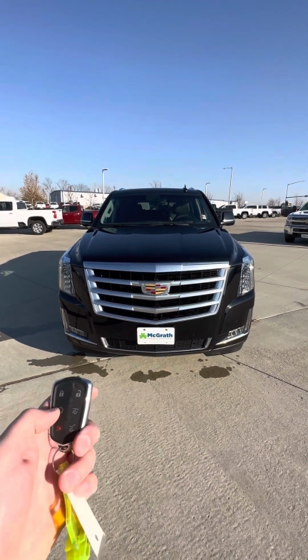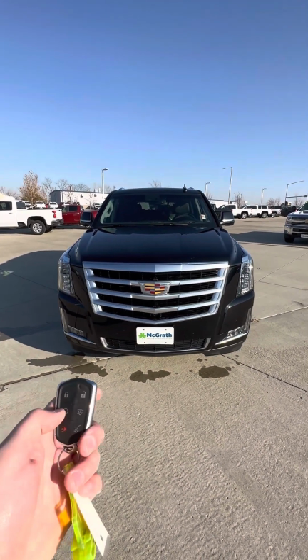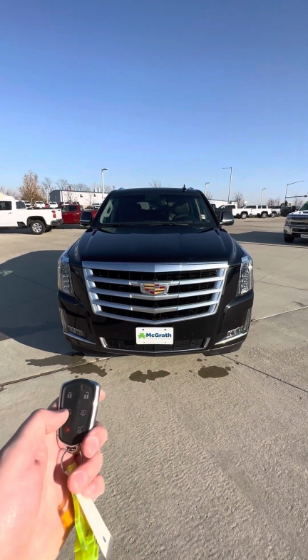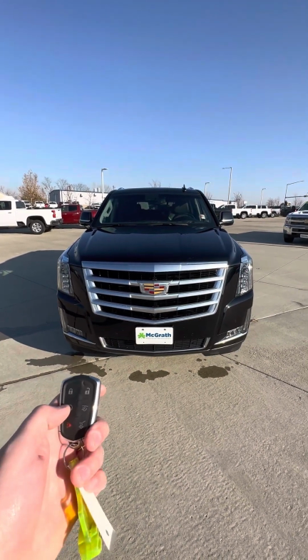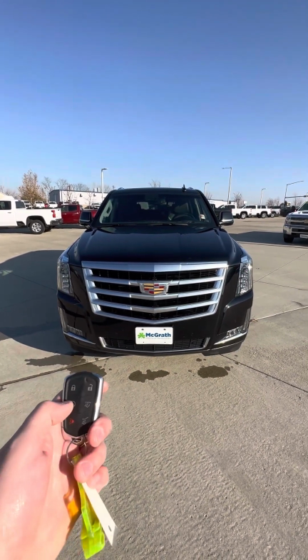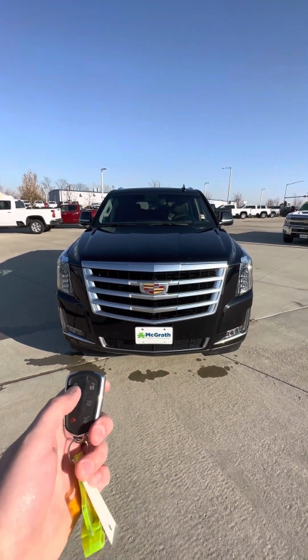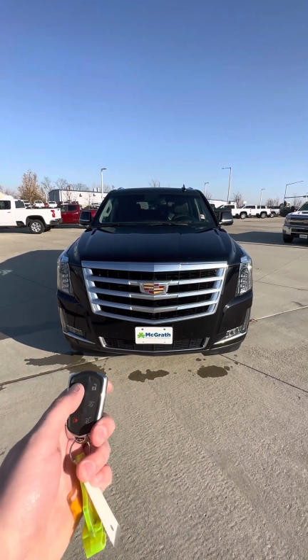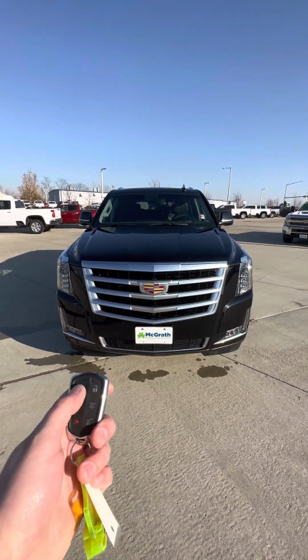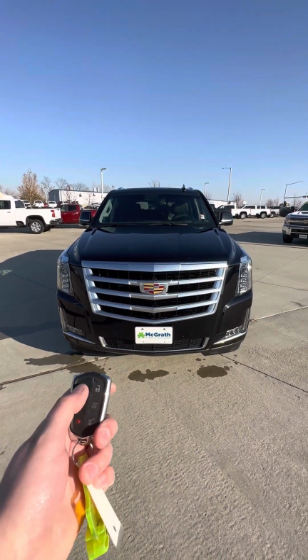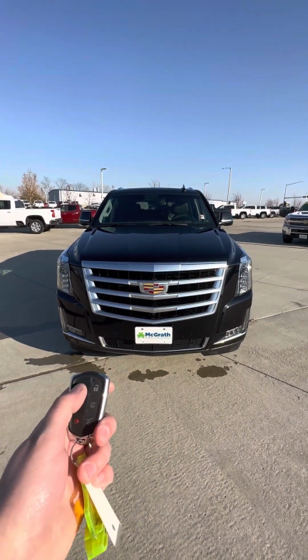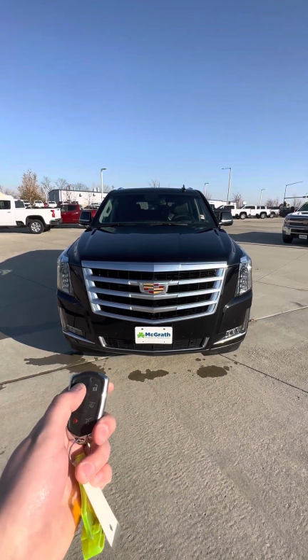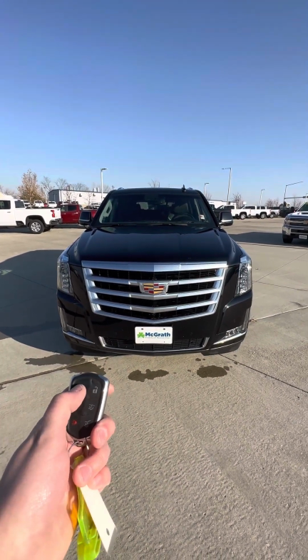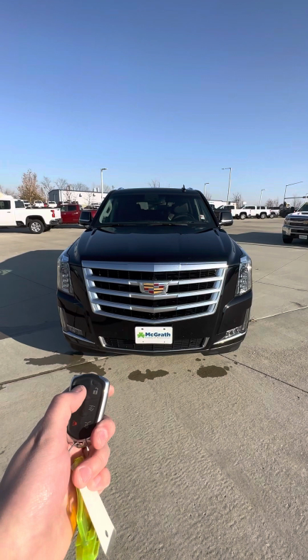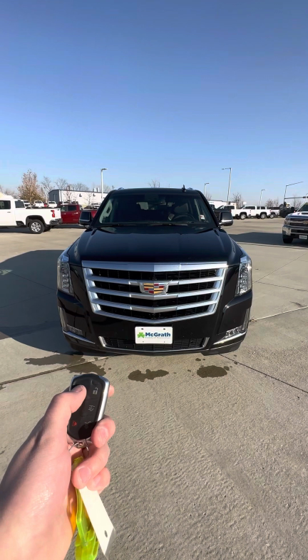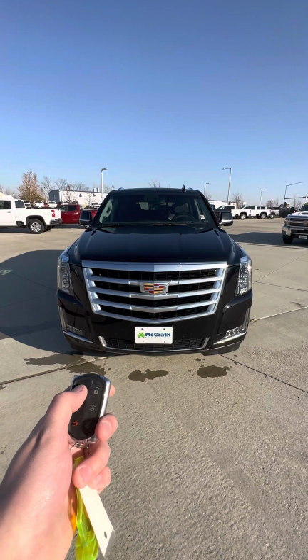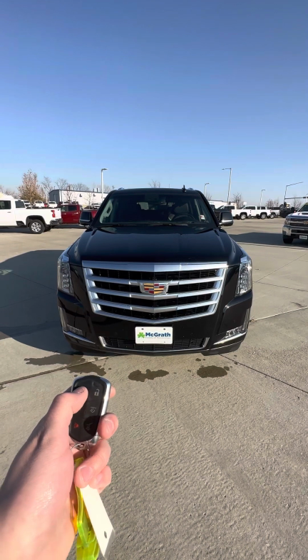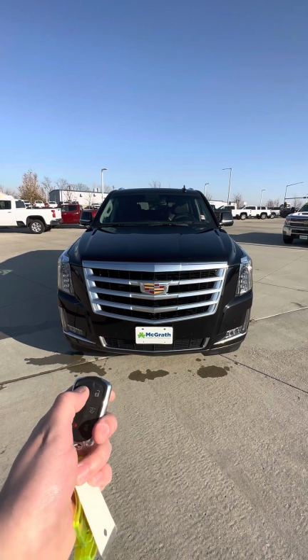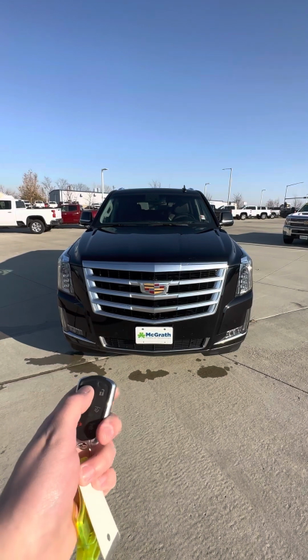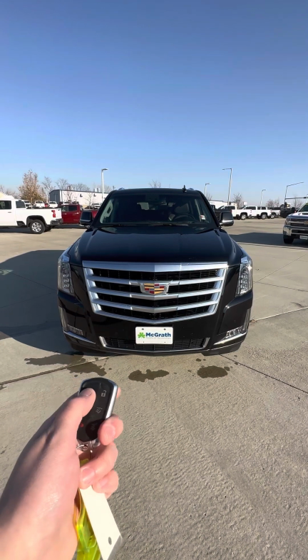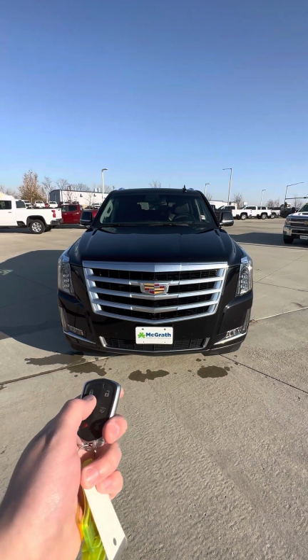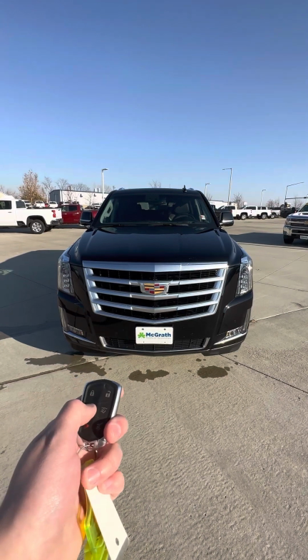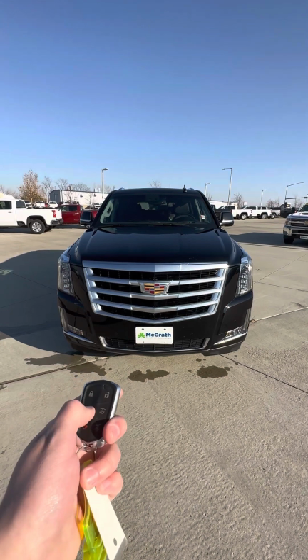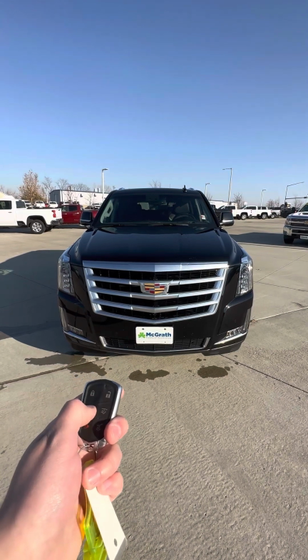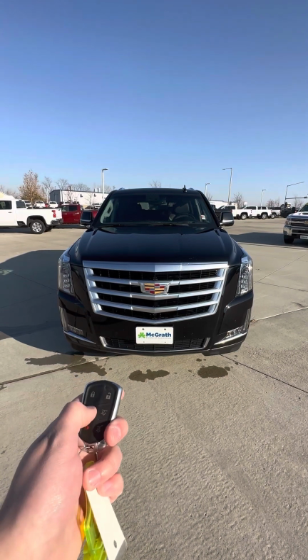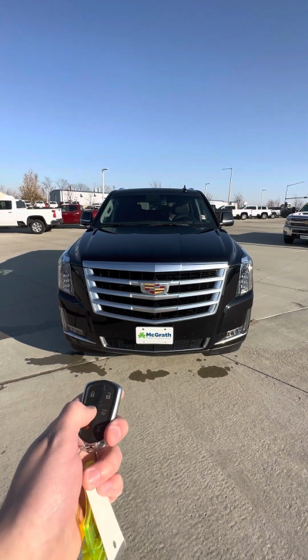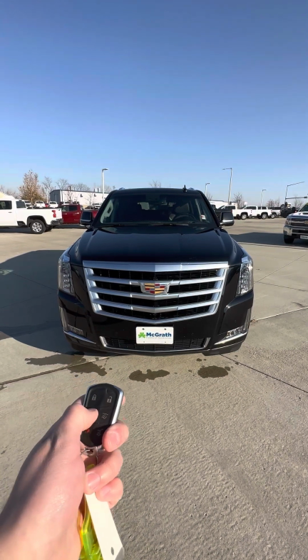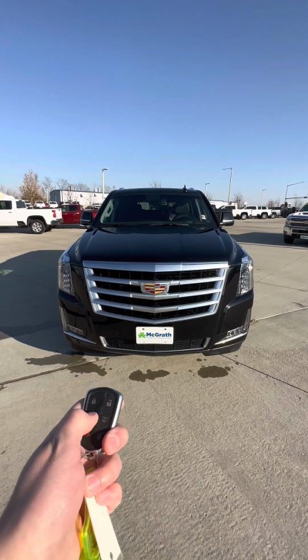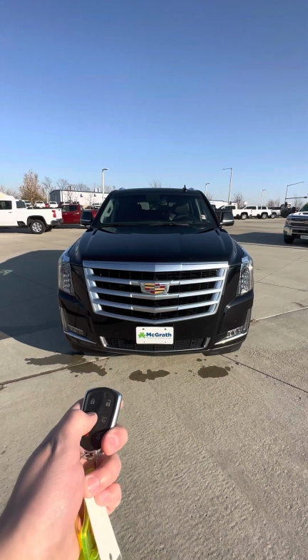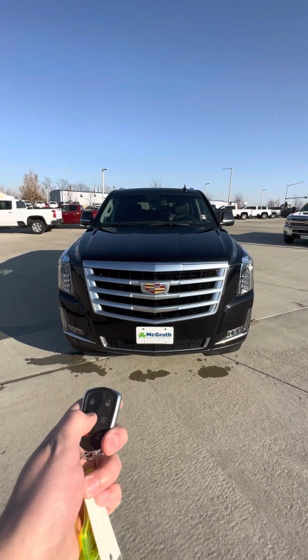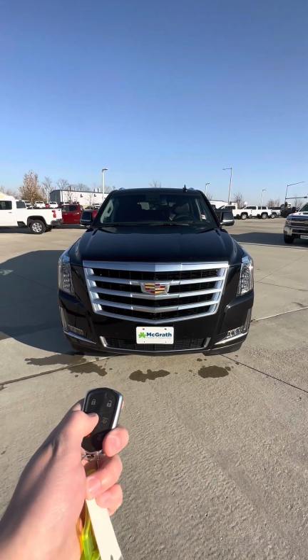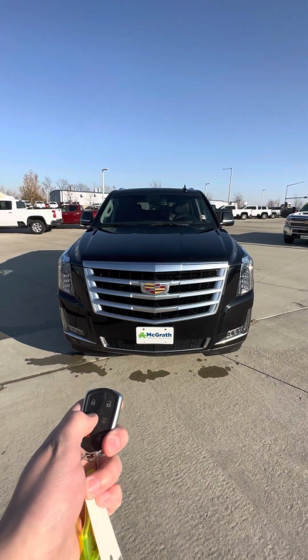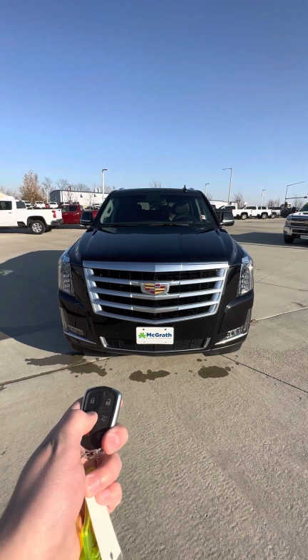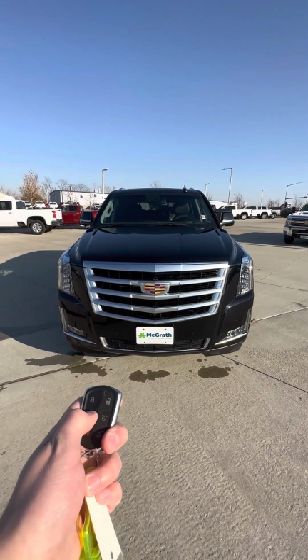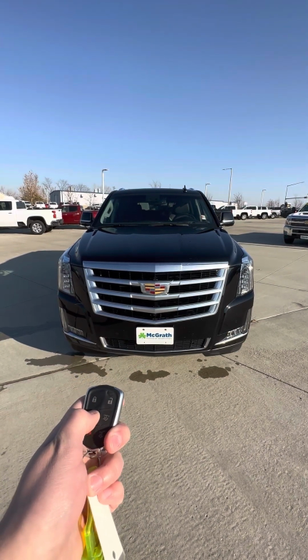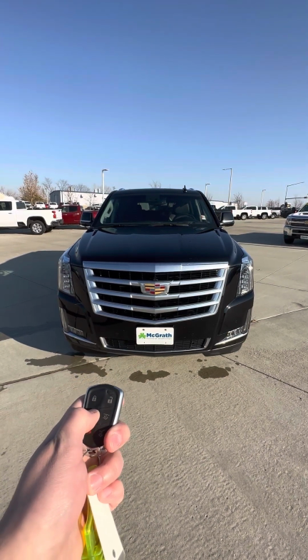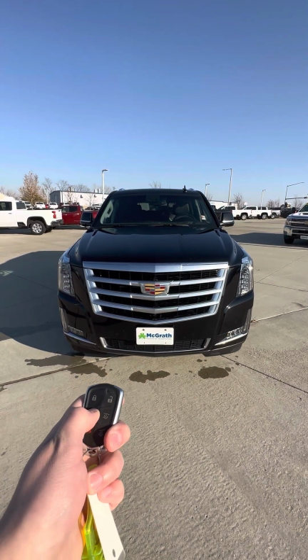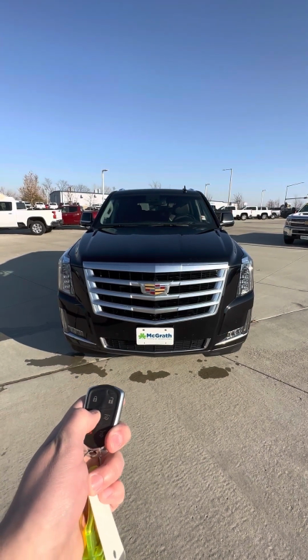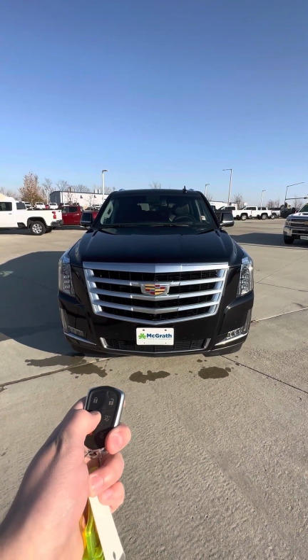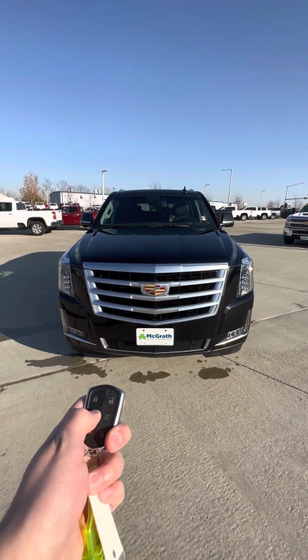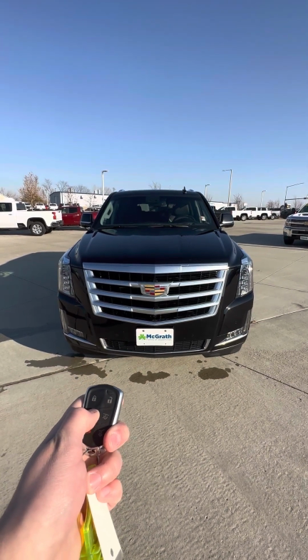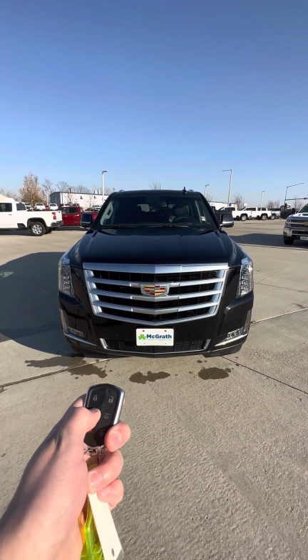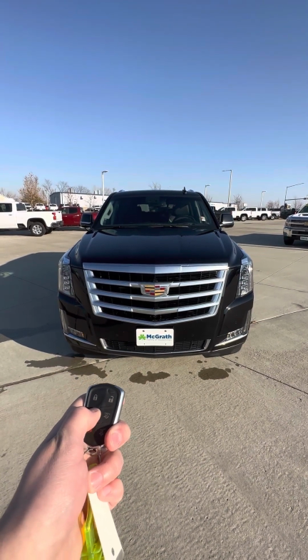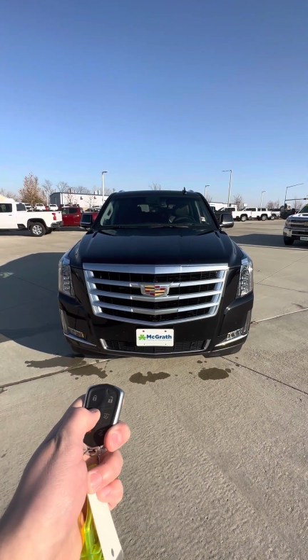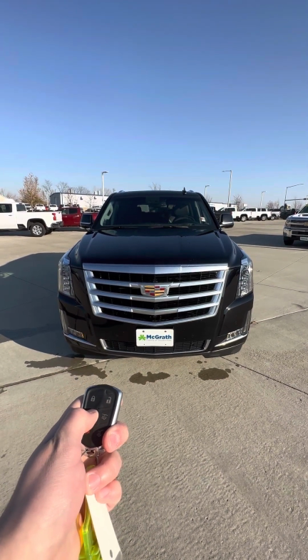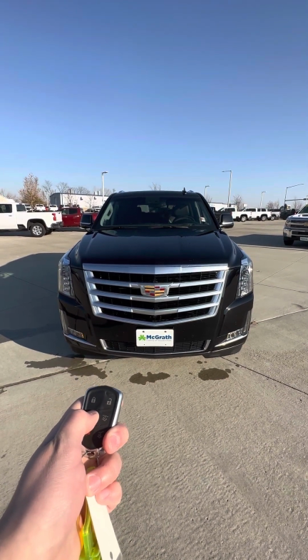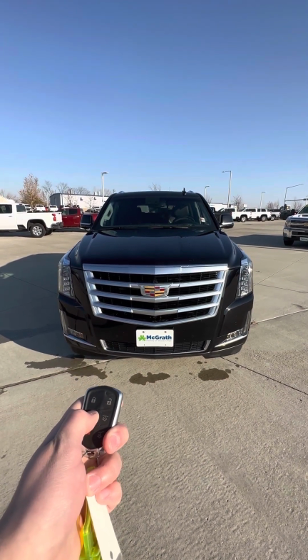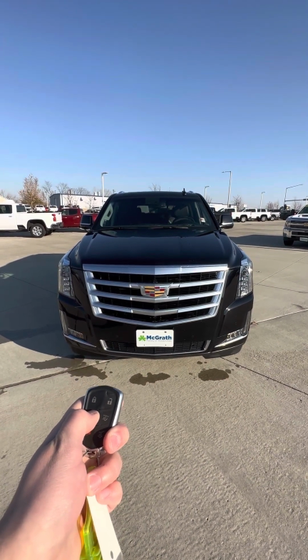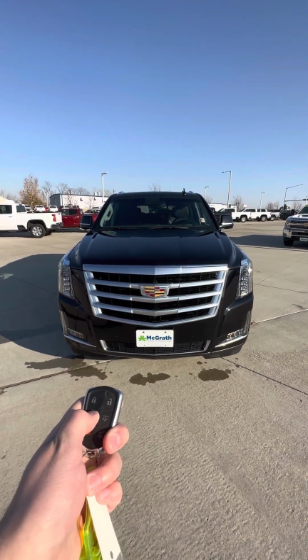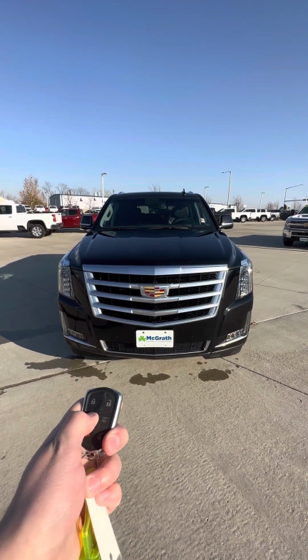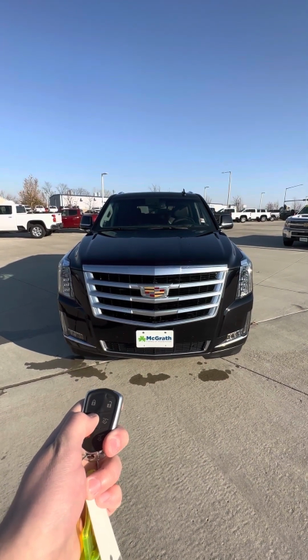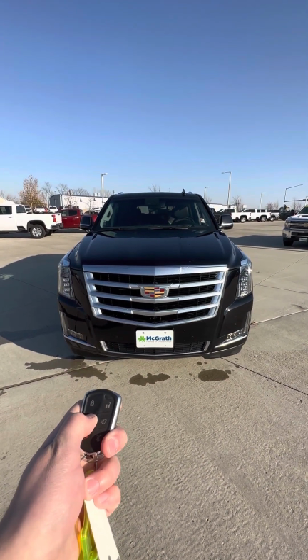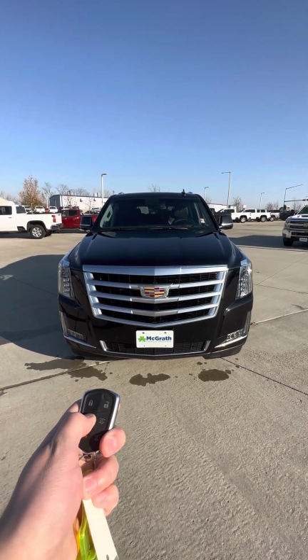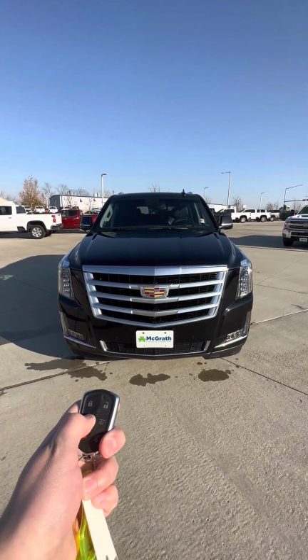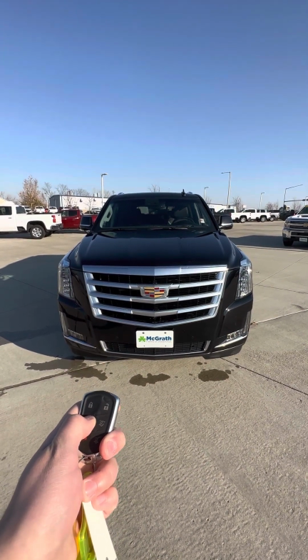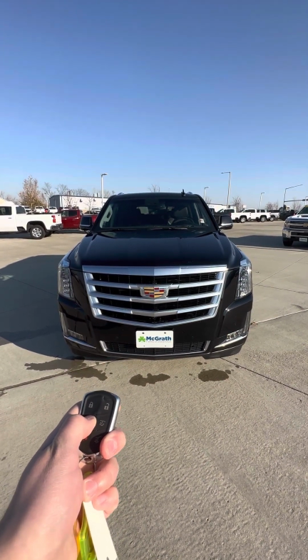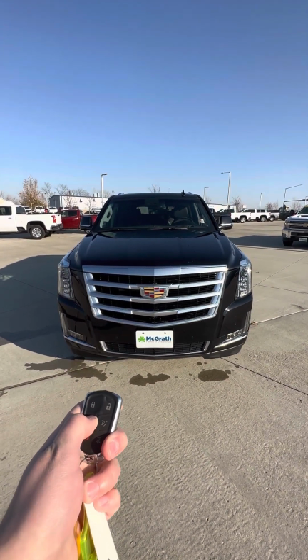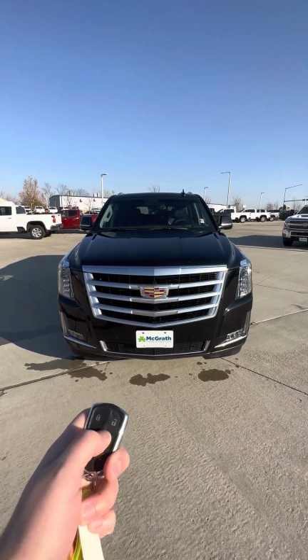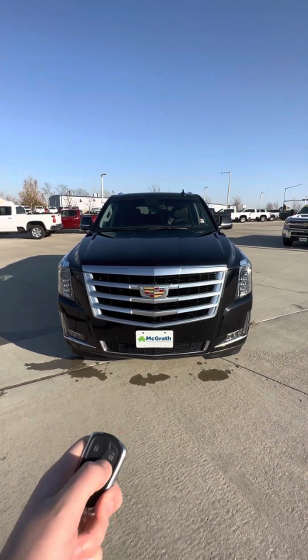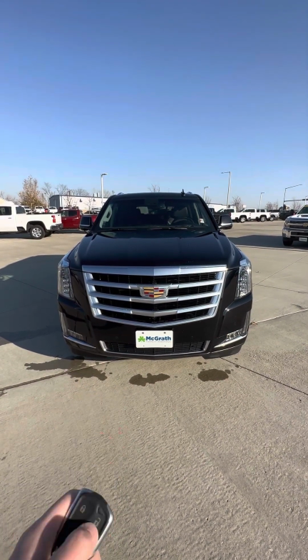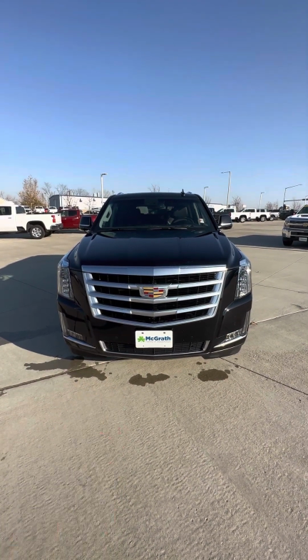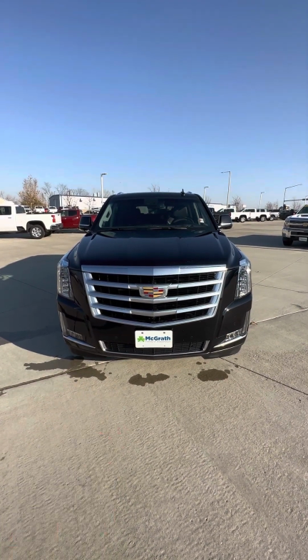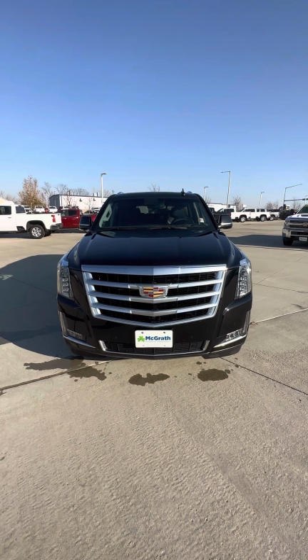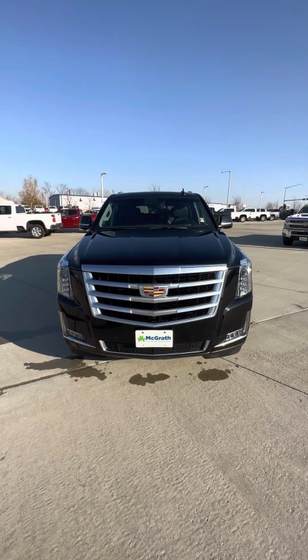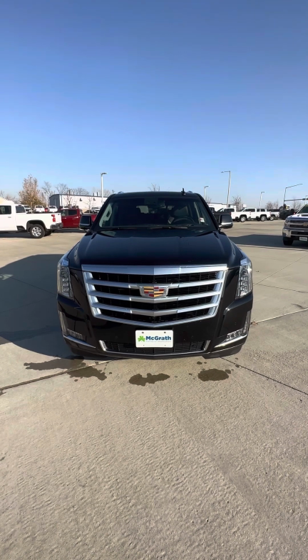Here is the remote start feature. You just hit that and then hold that down — fires right up.